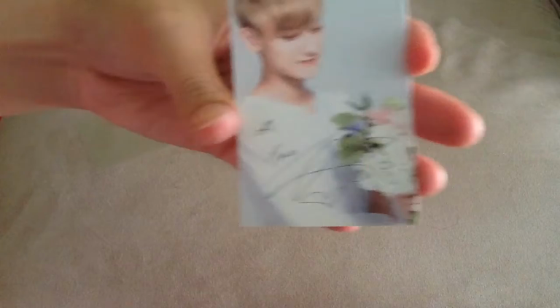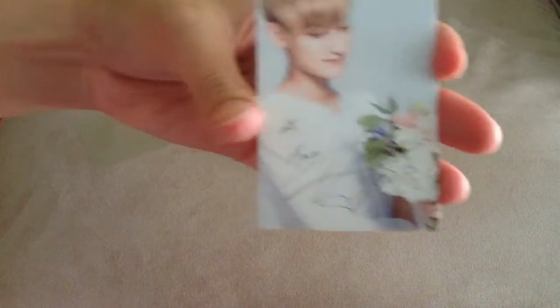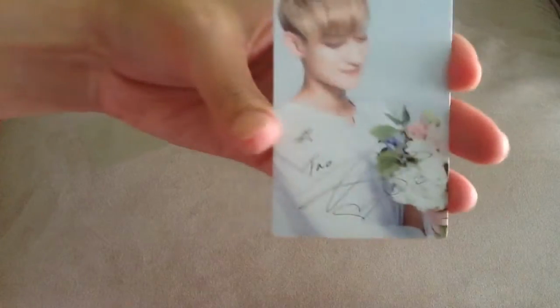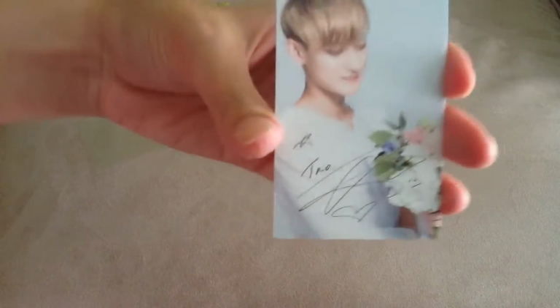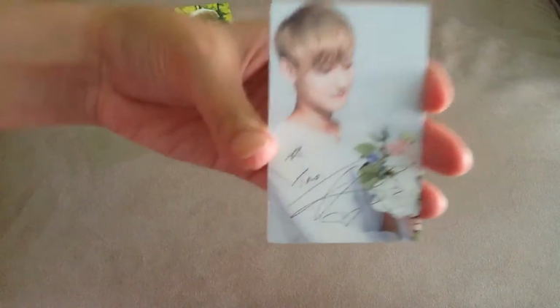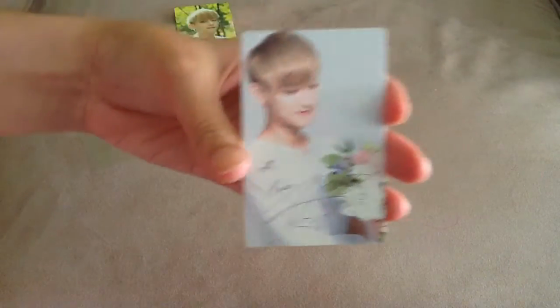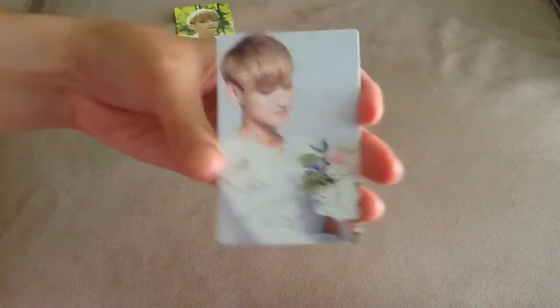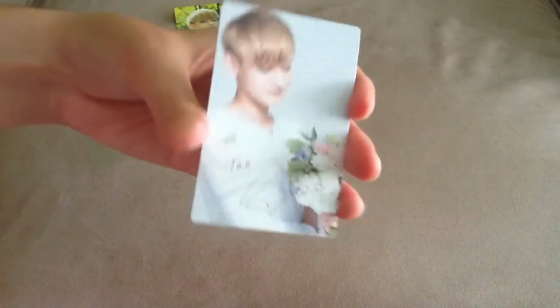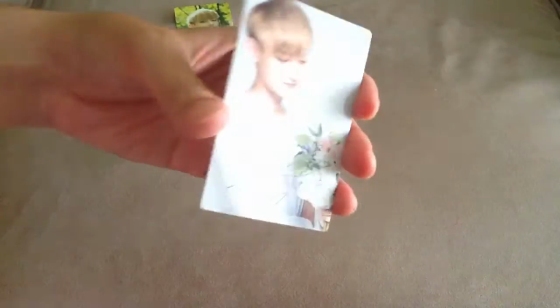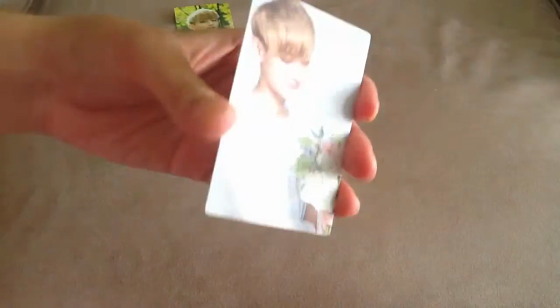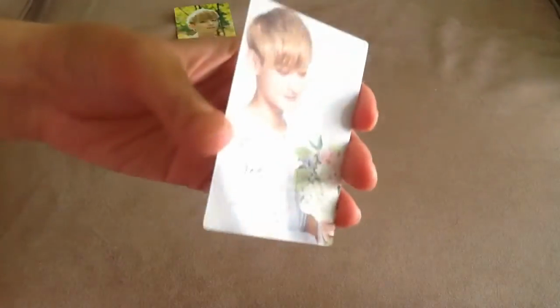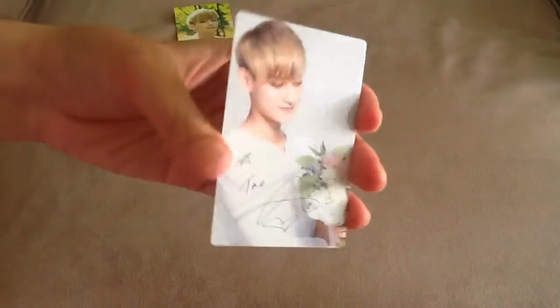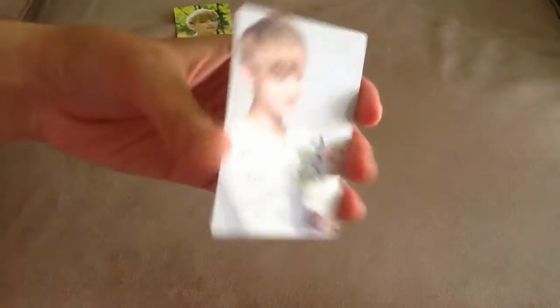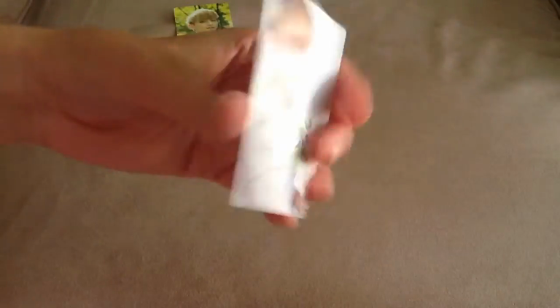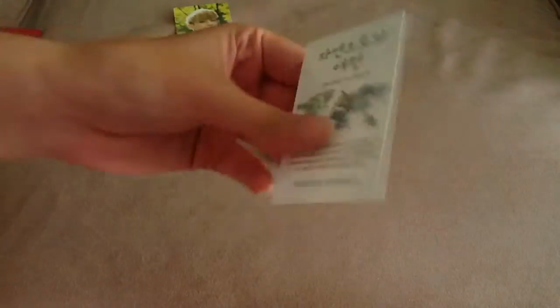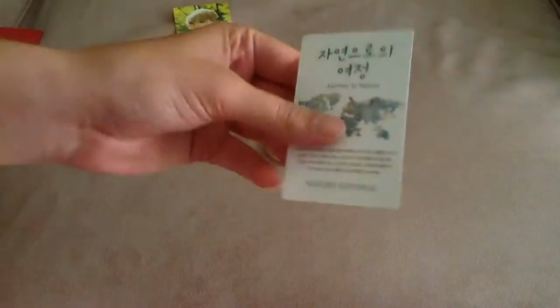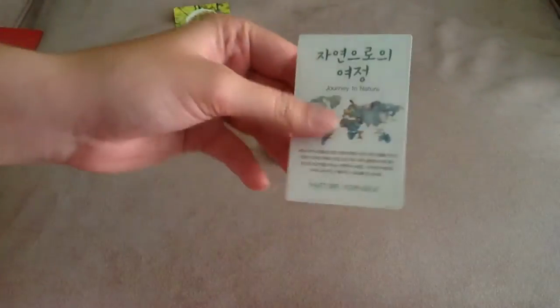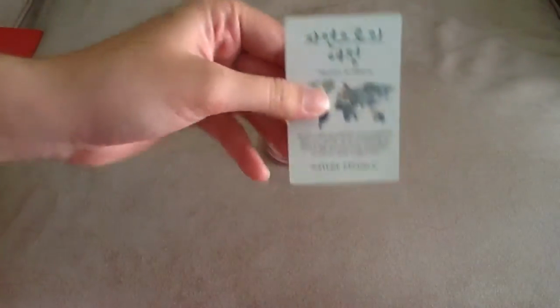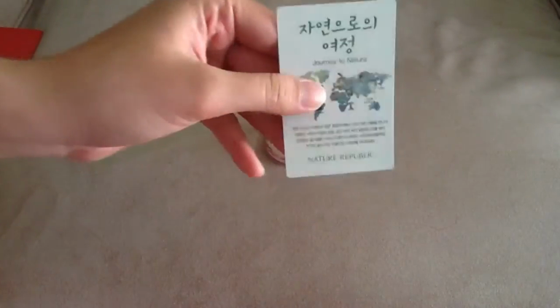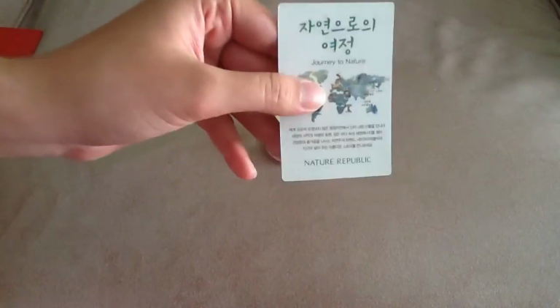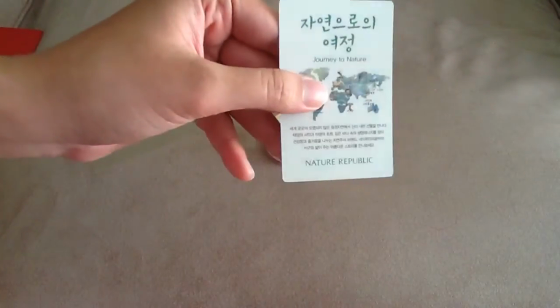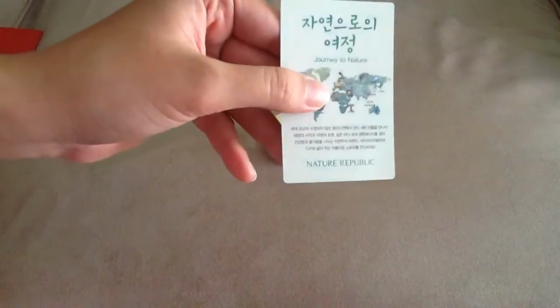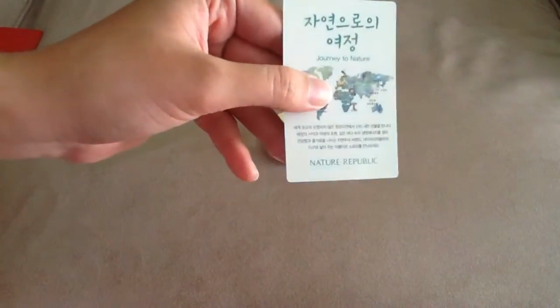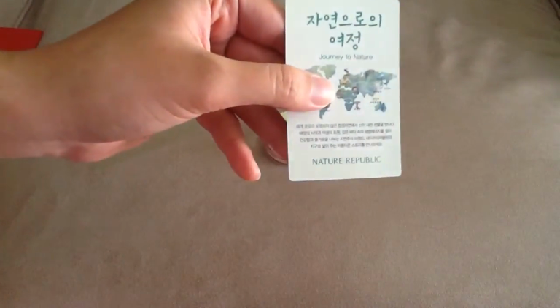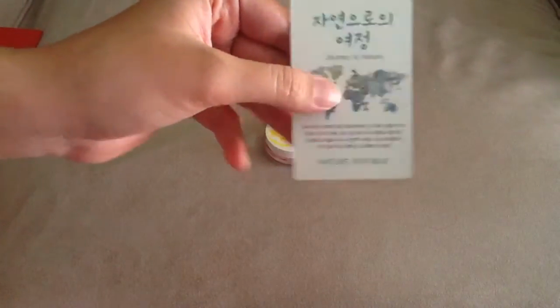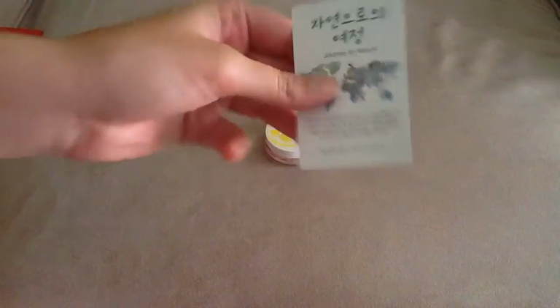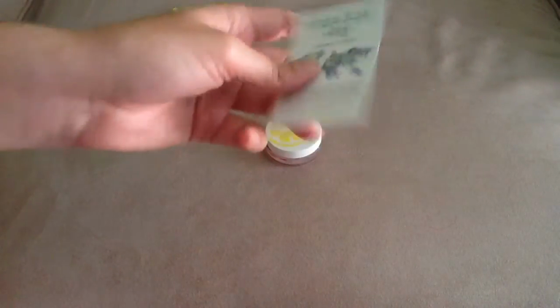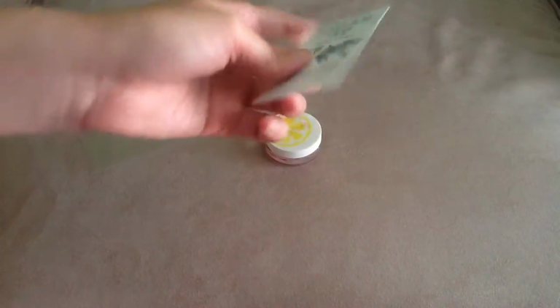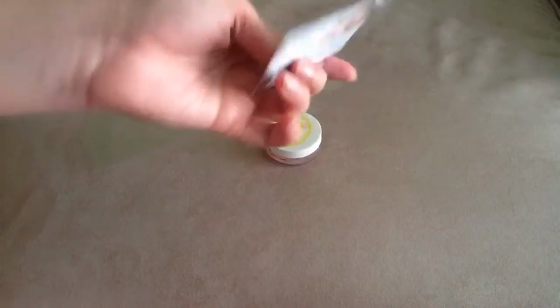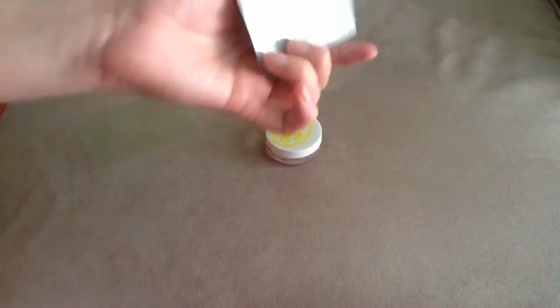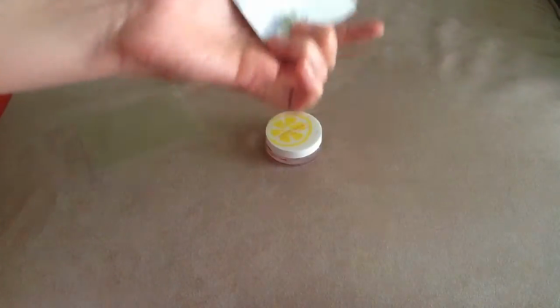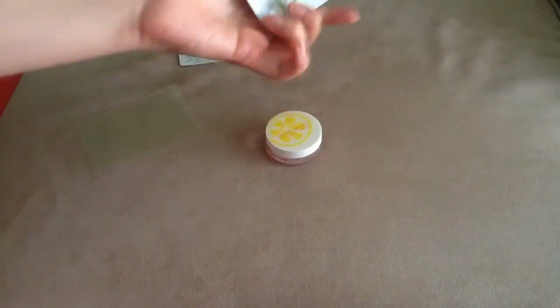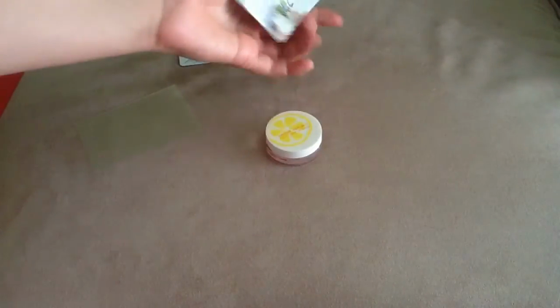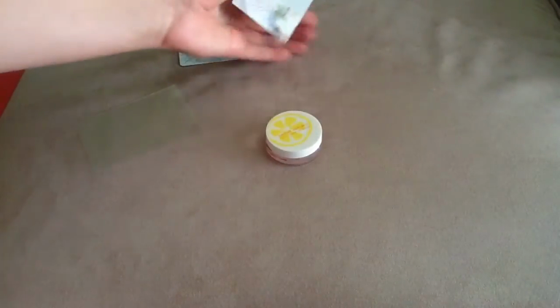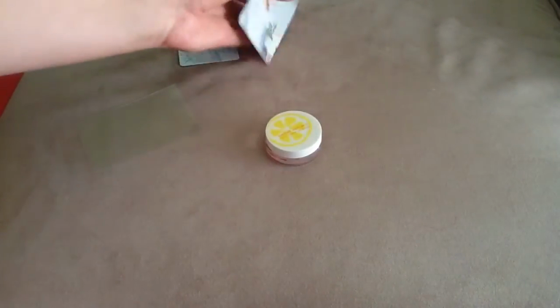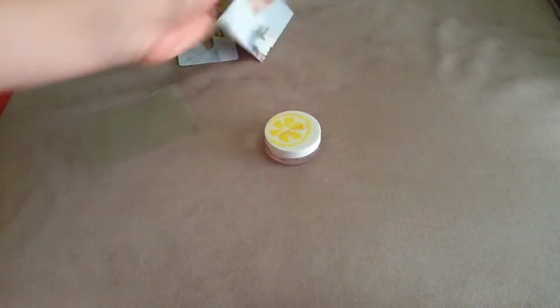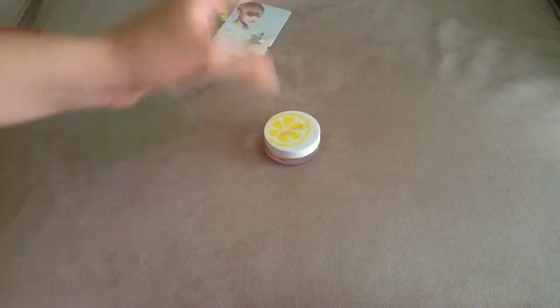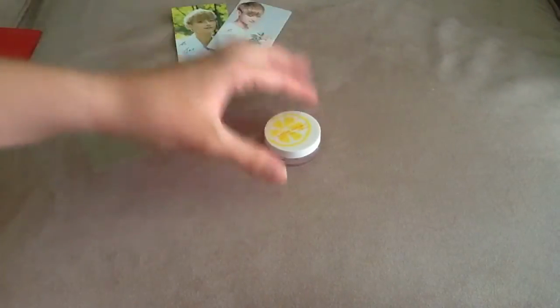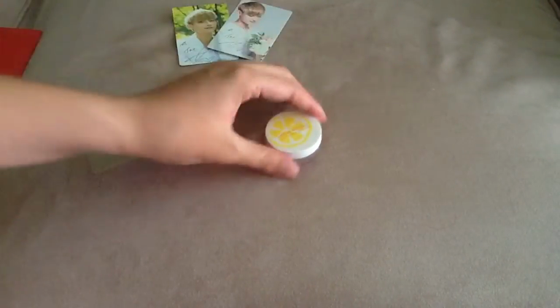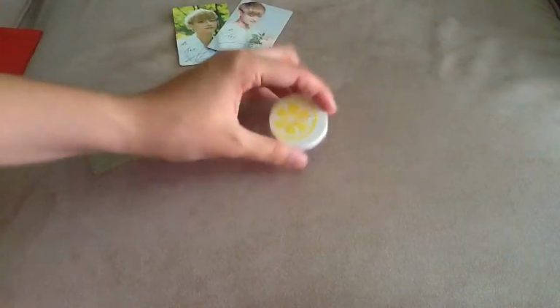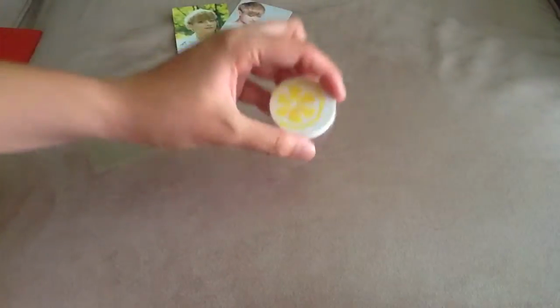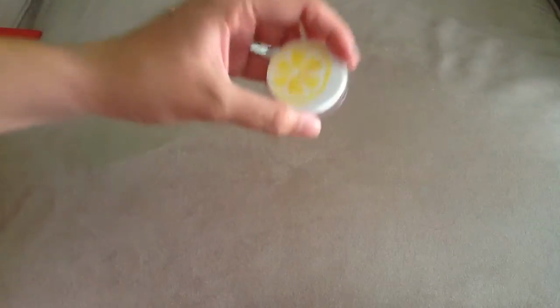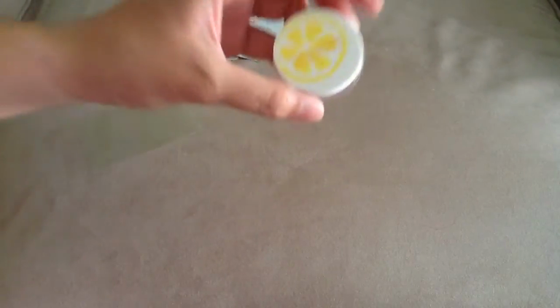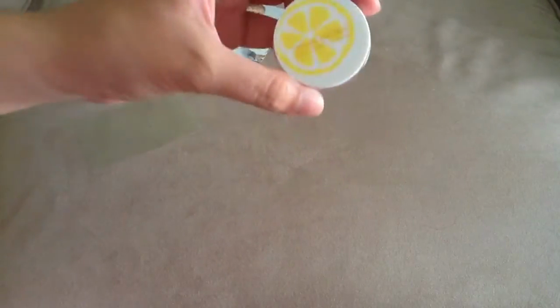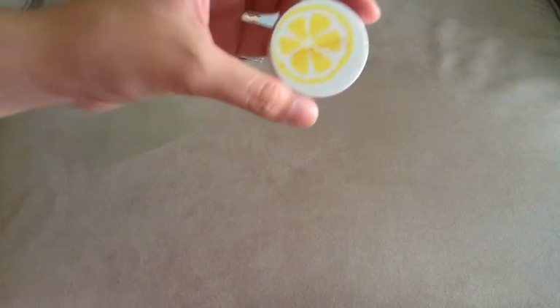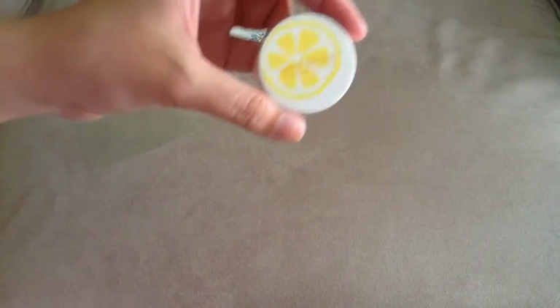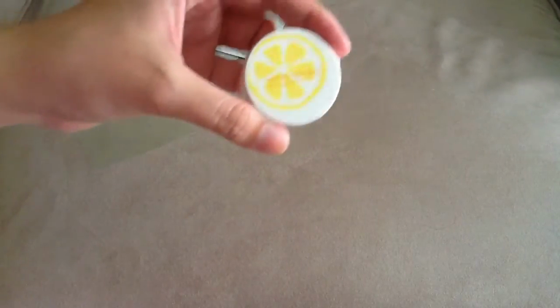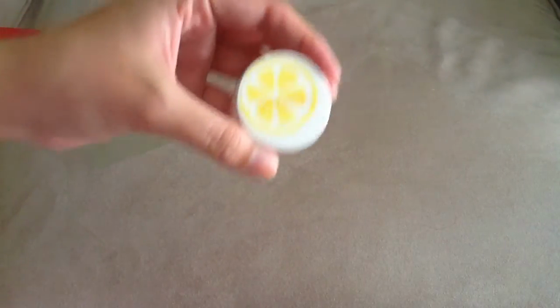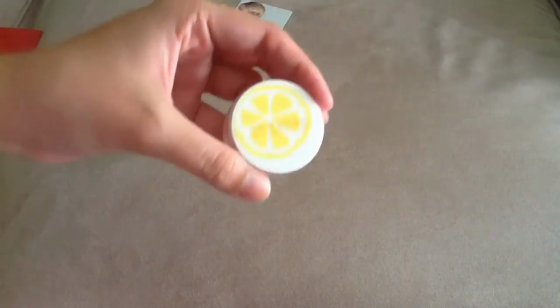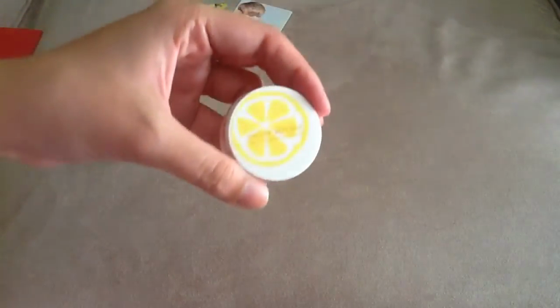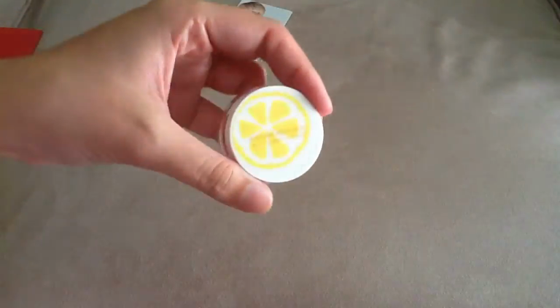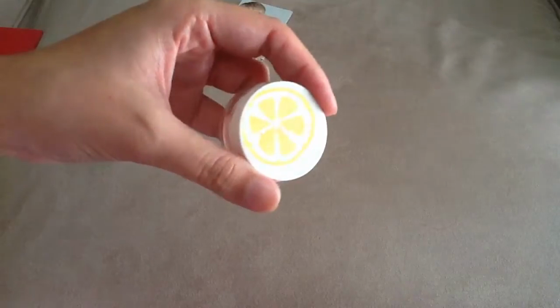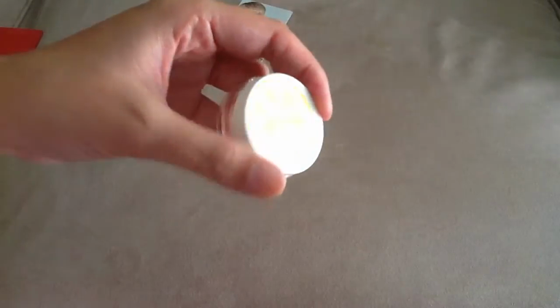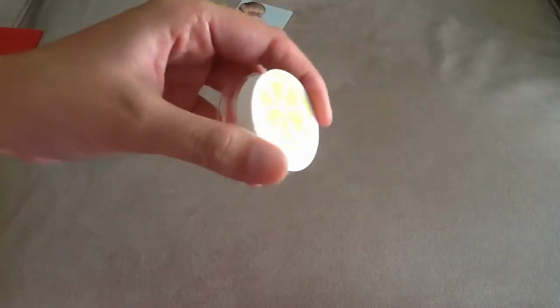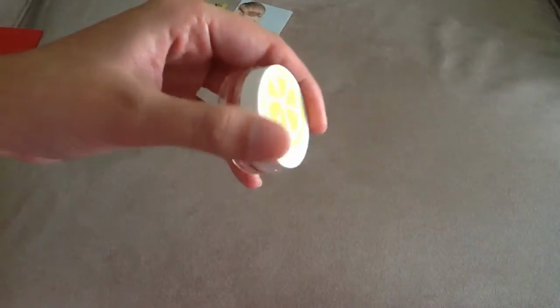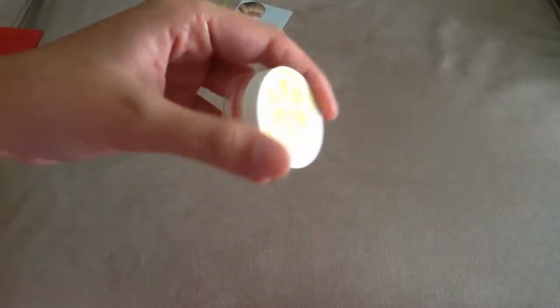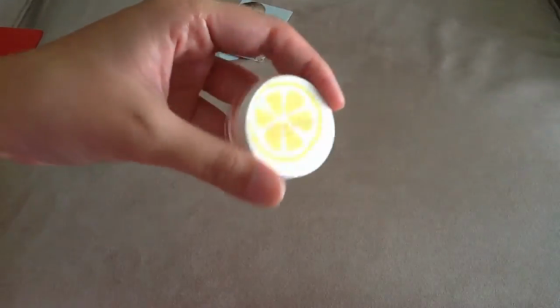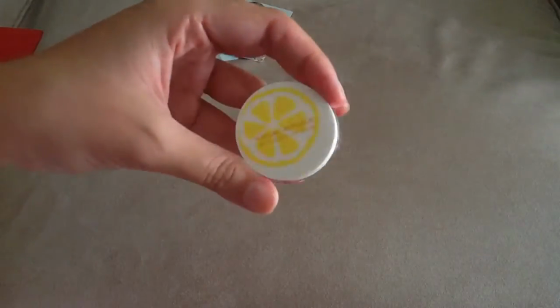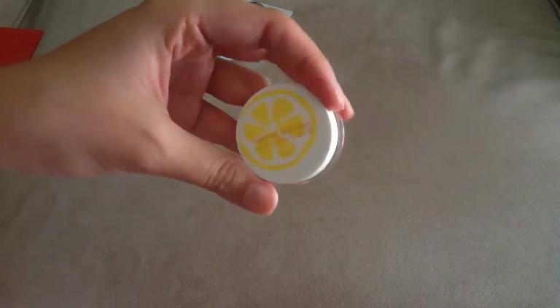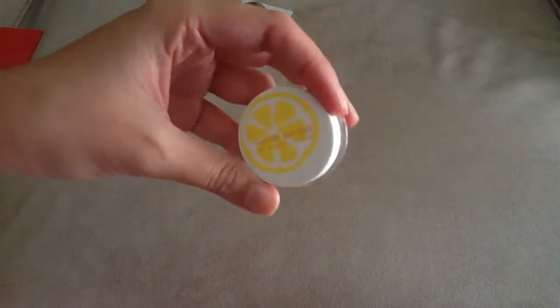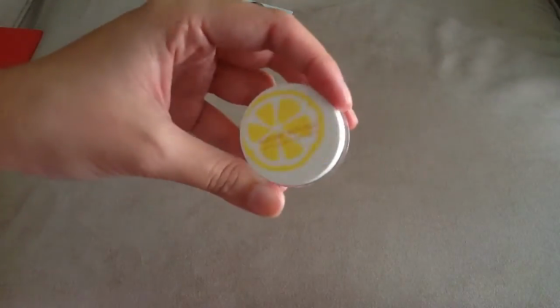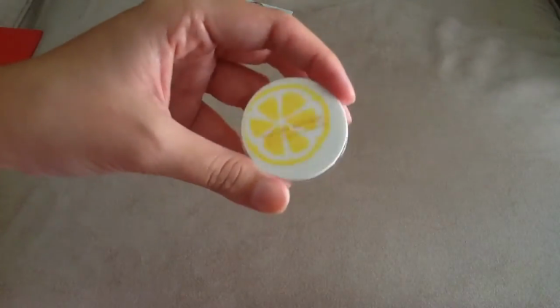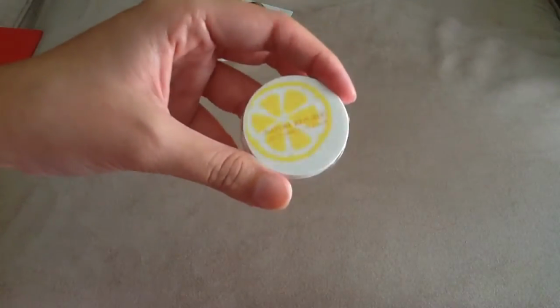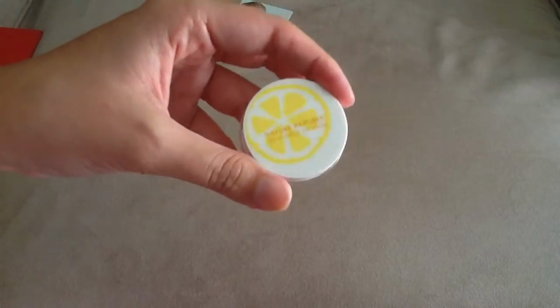It's pretty thin, but it's nice. And I did get a lip balm with it as well, so that's nice.